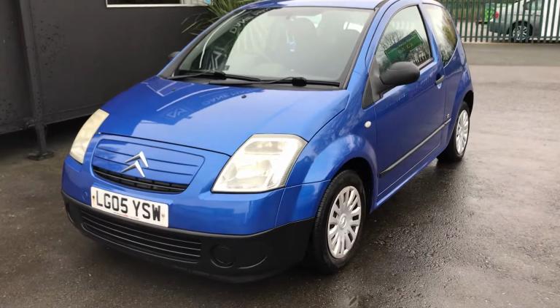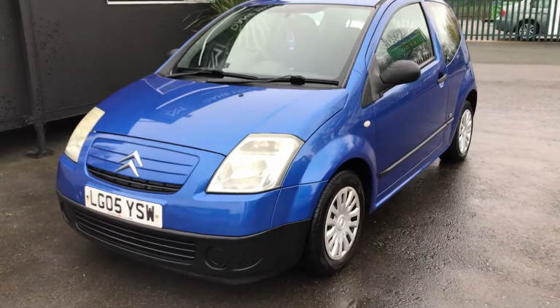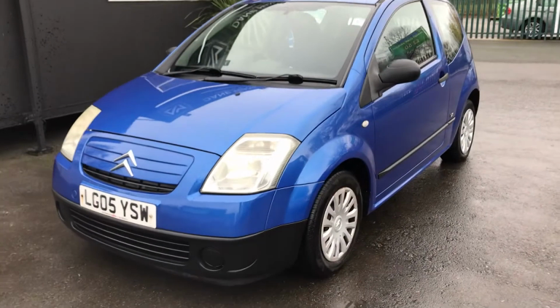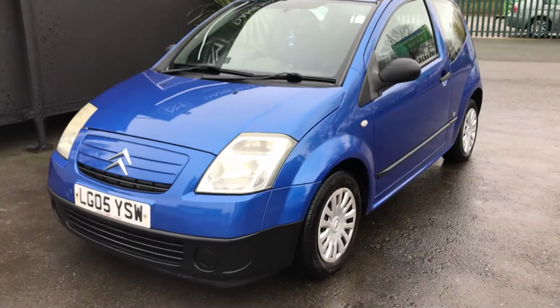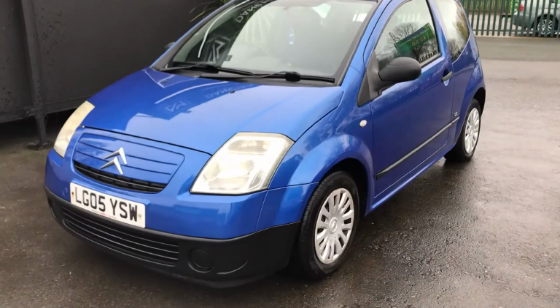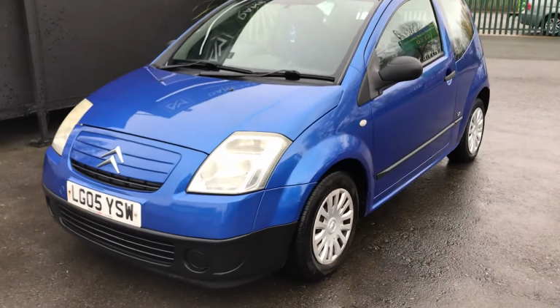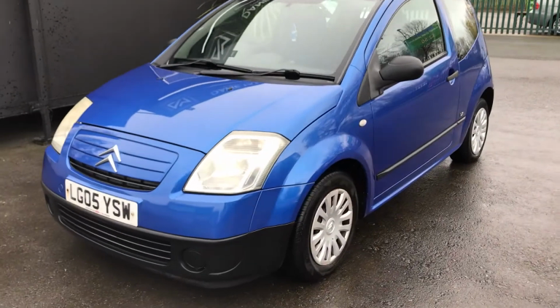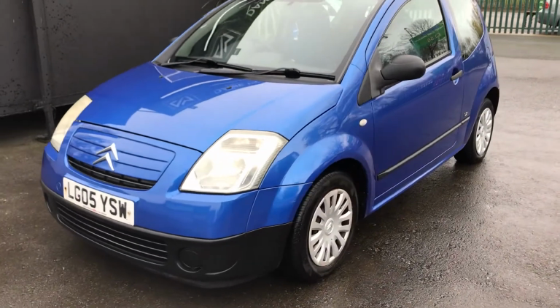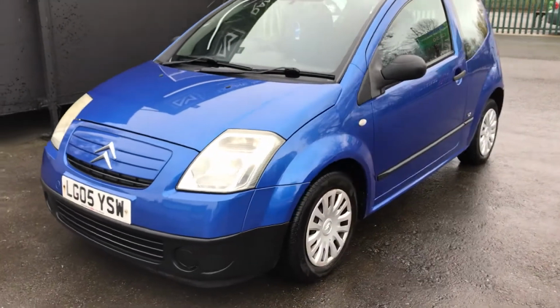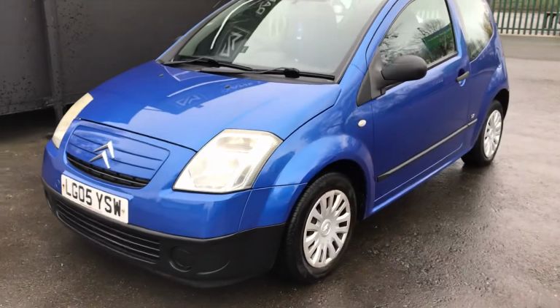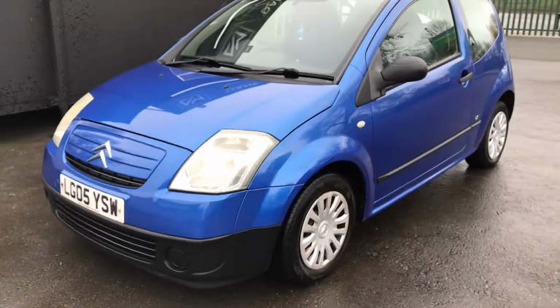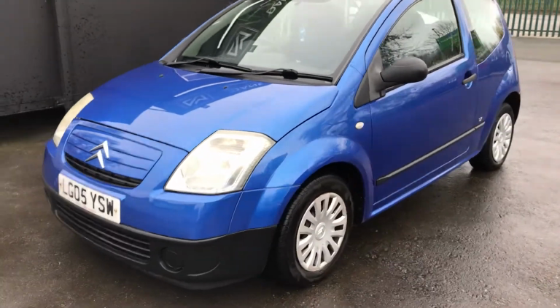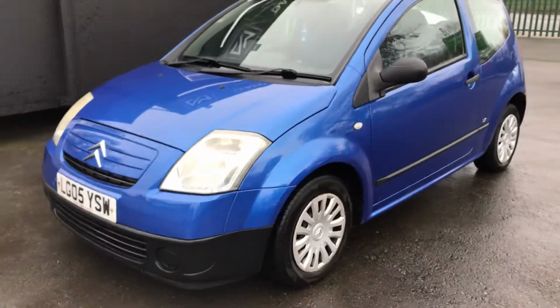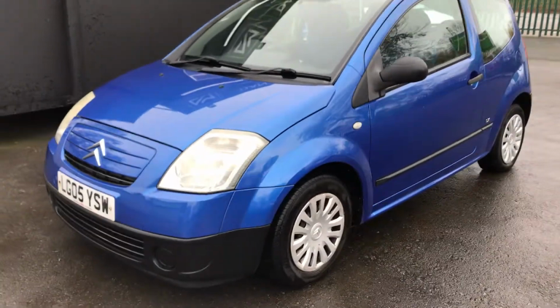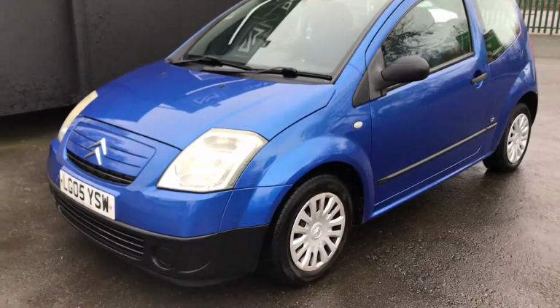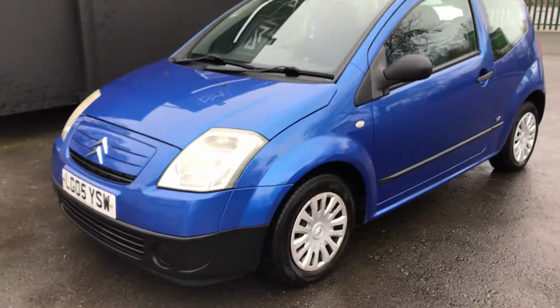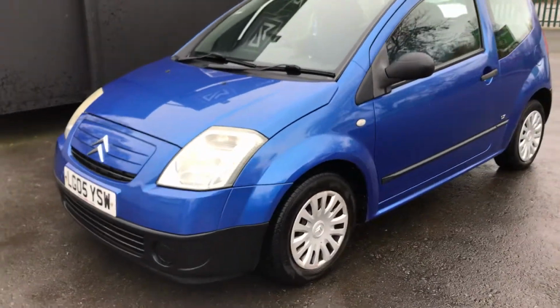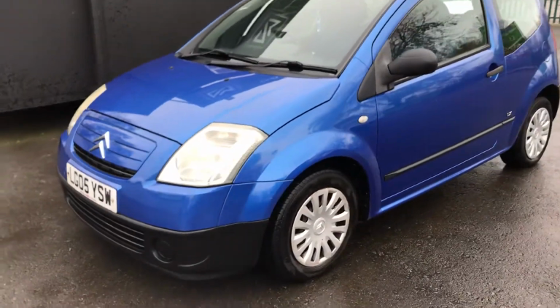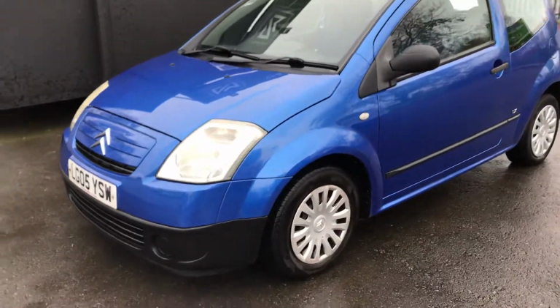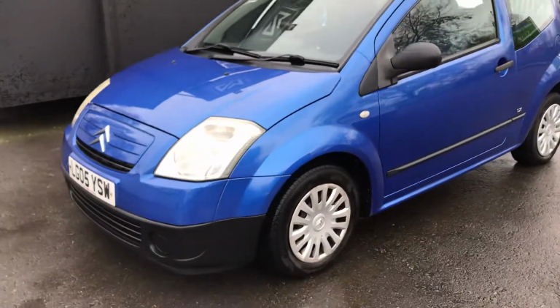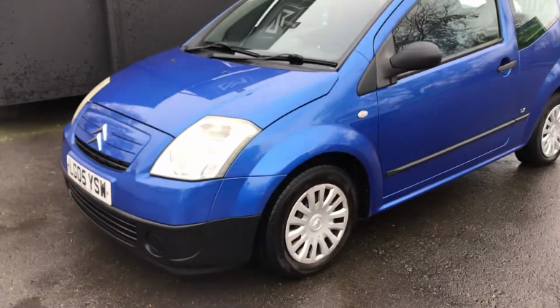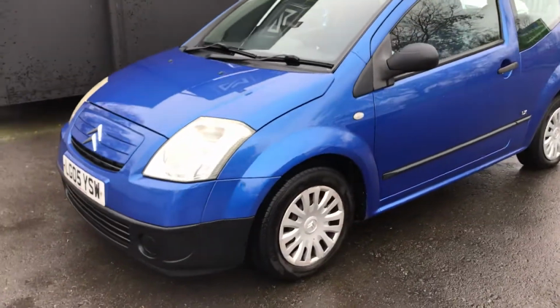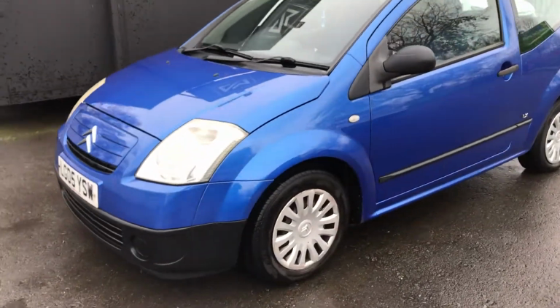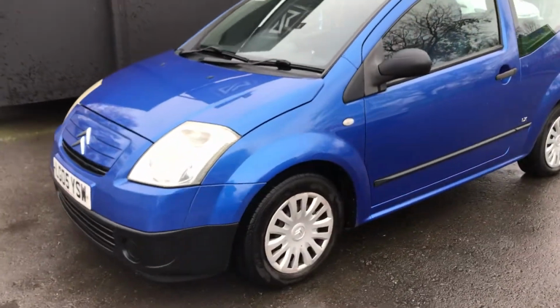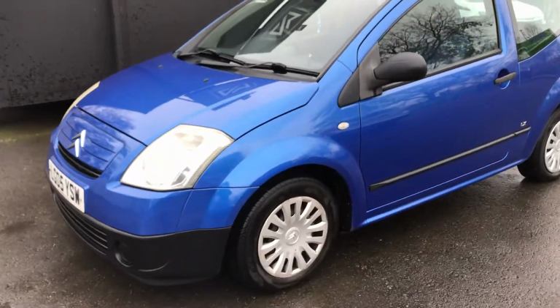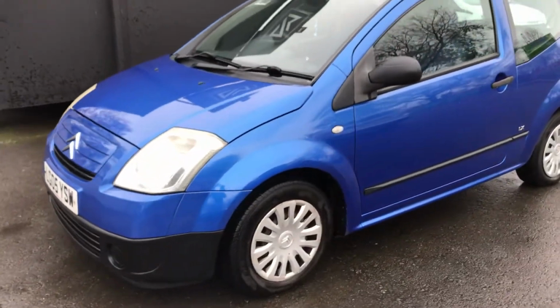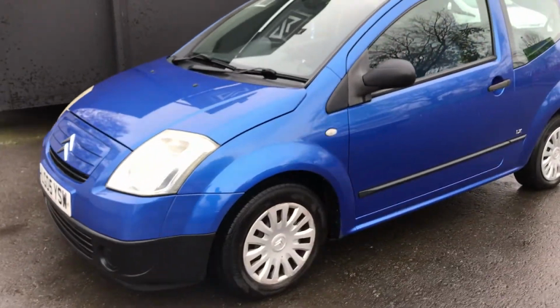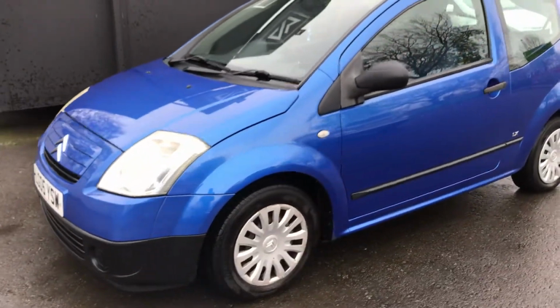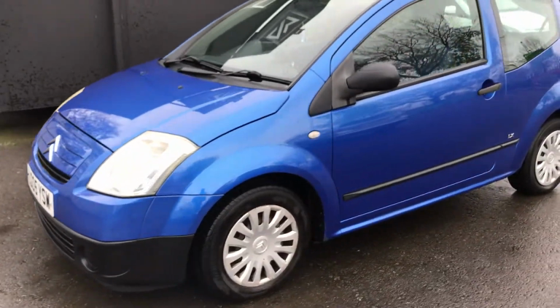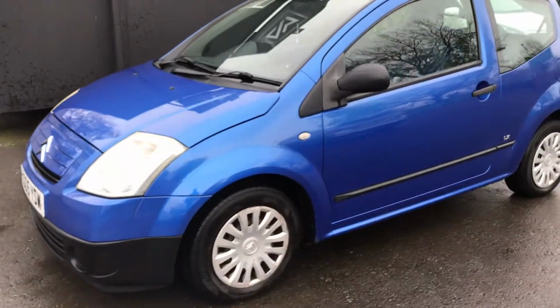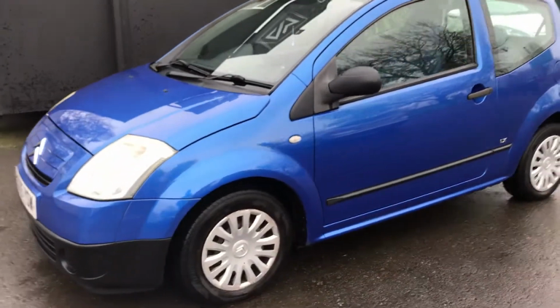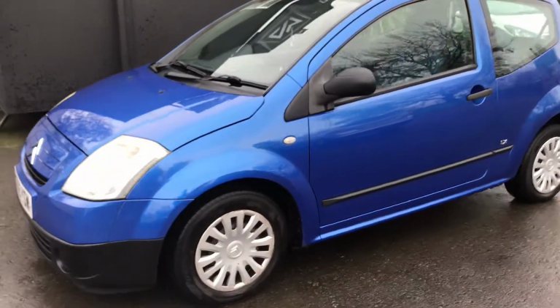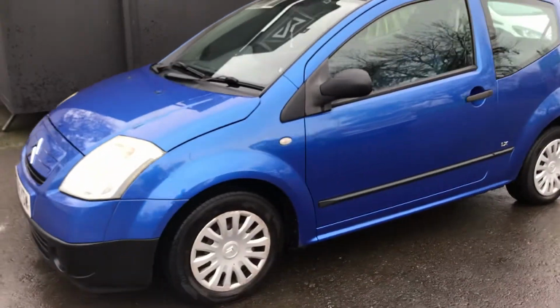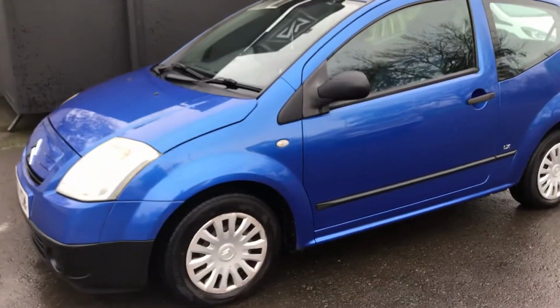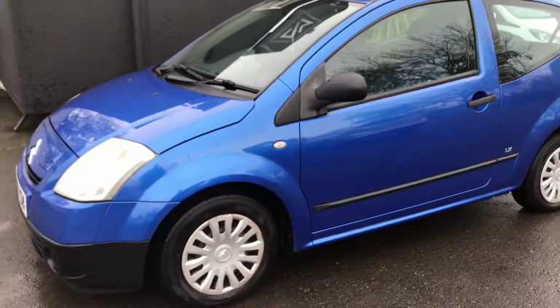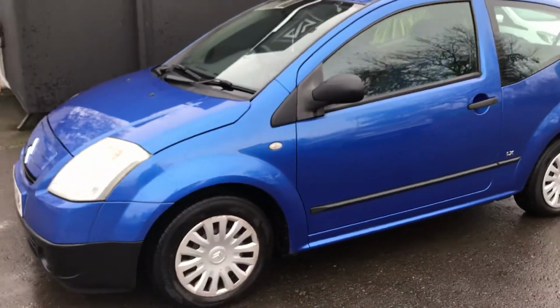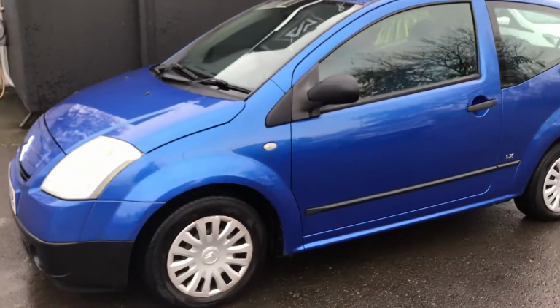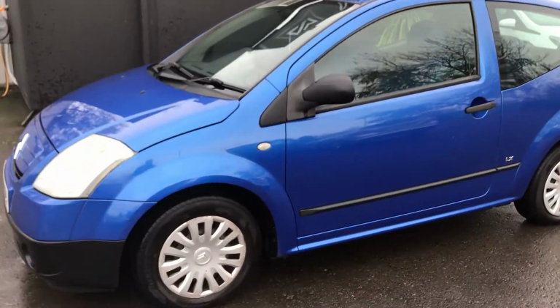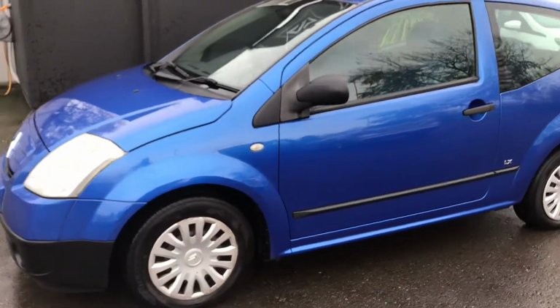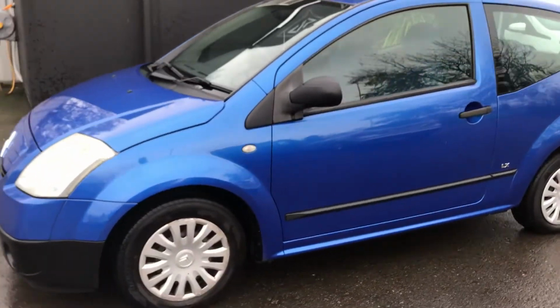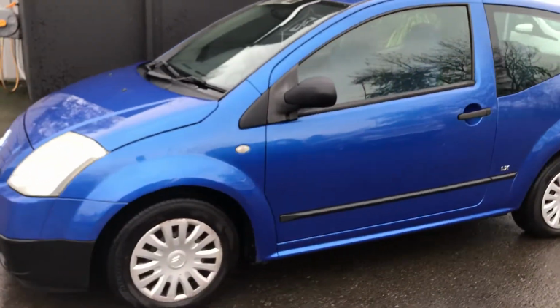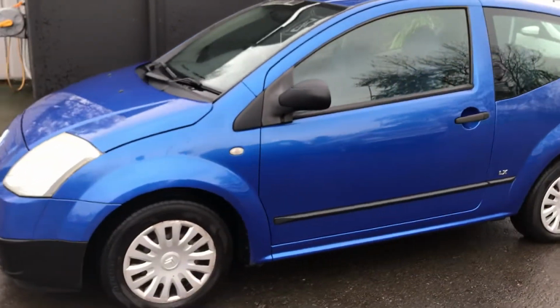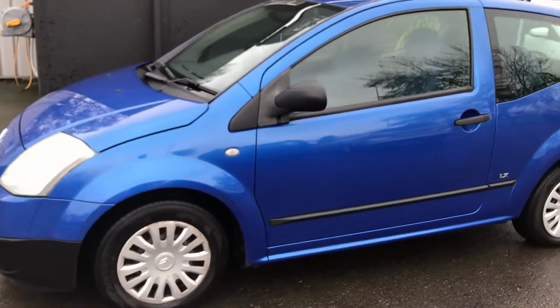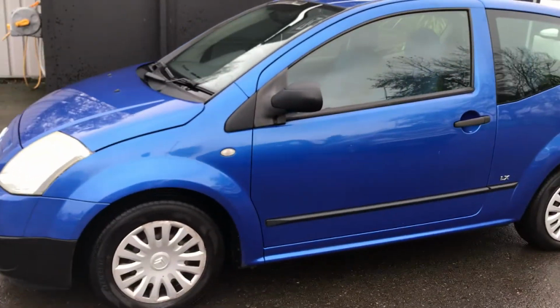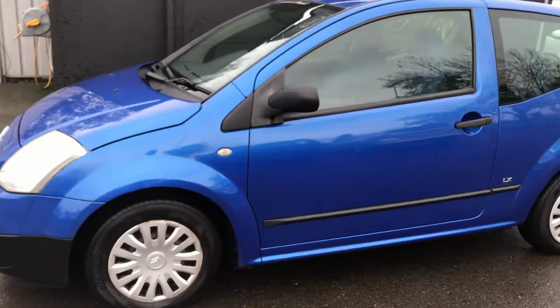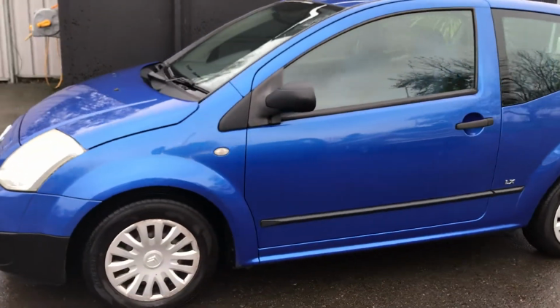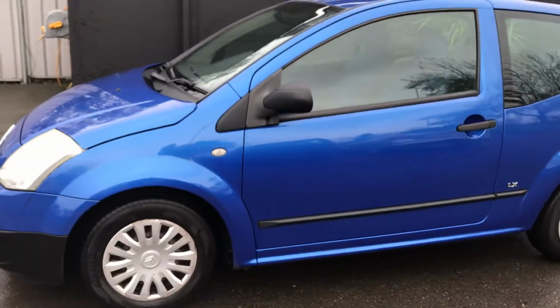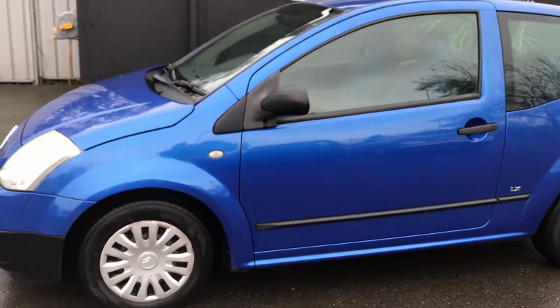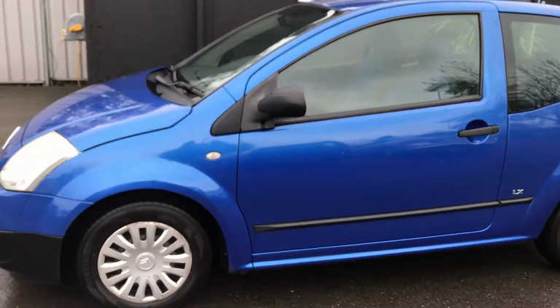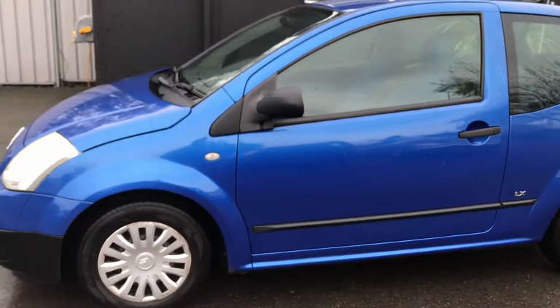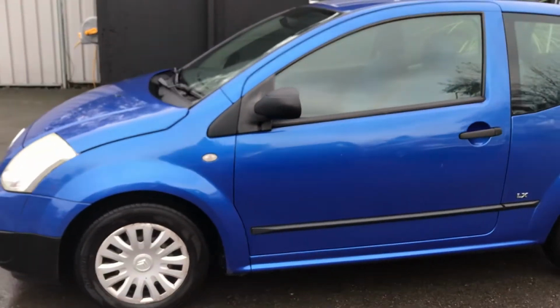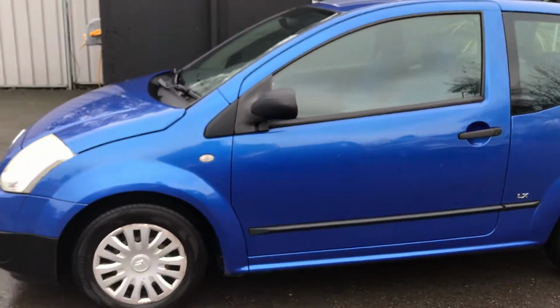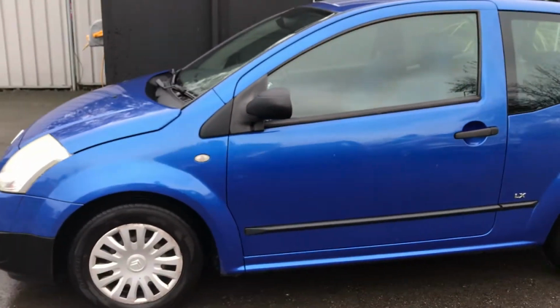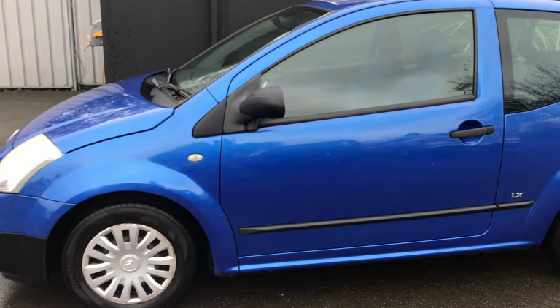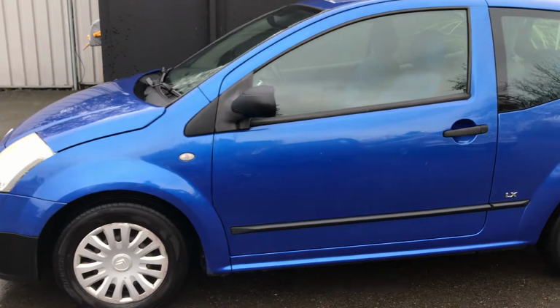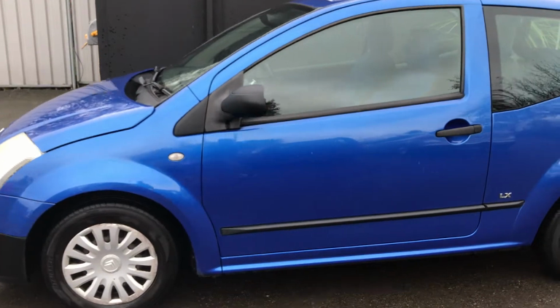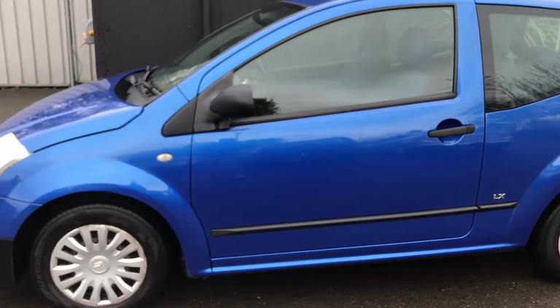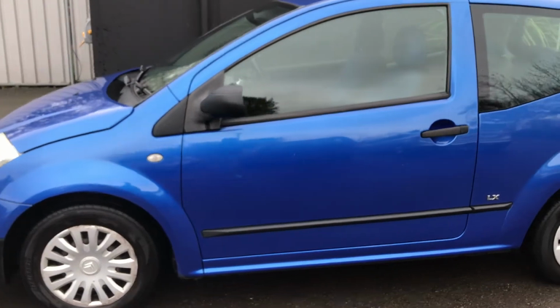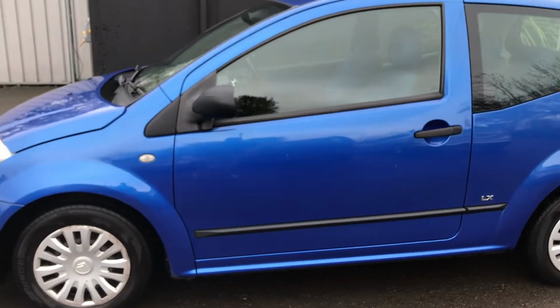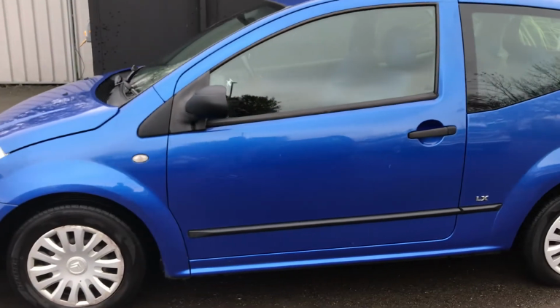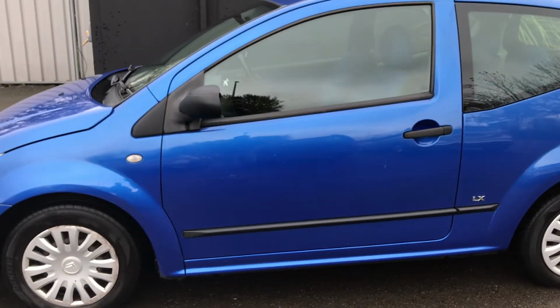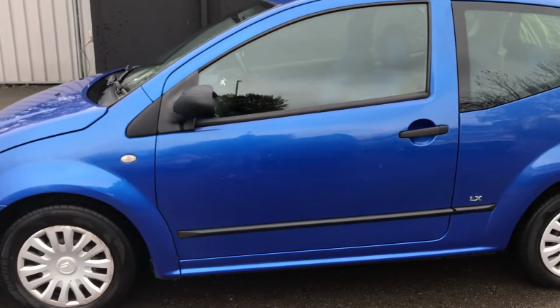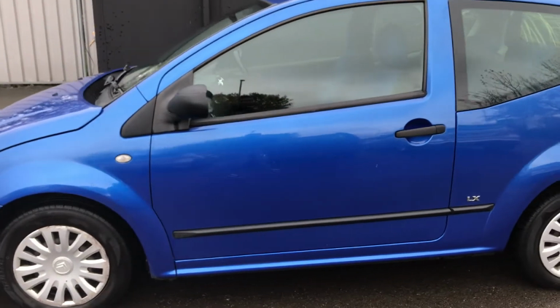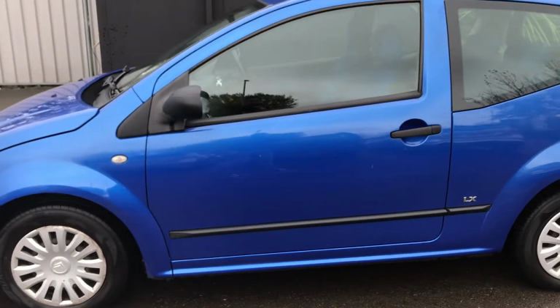The Citroen drives extremely well. It's covered just under 78,000 miles and has an MOT until June 2021.